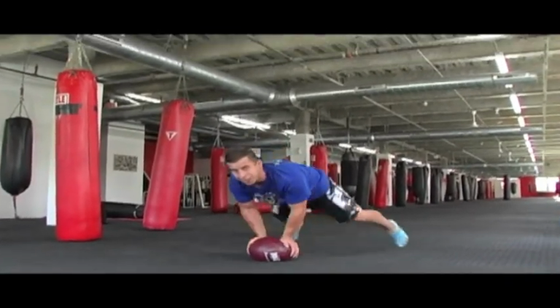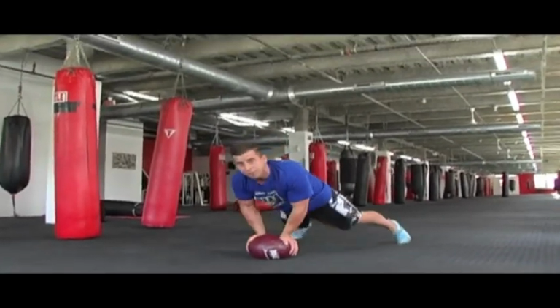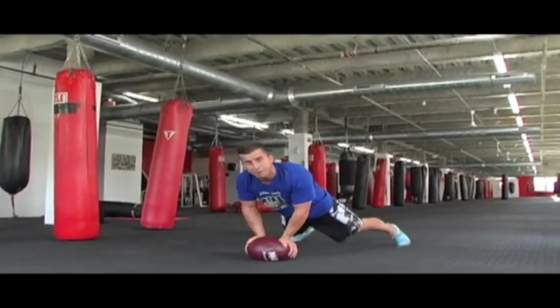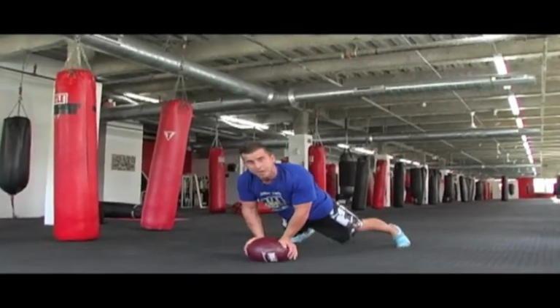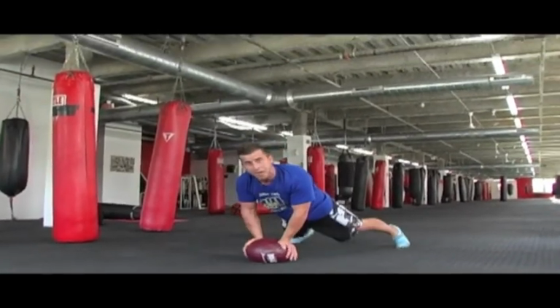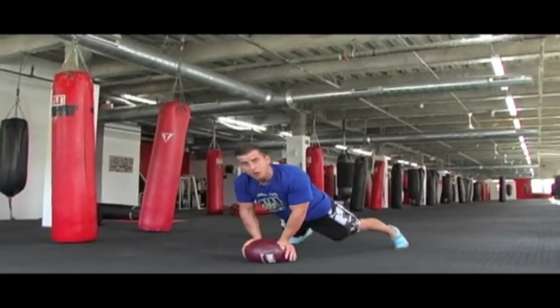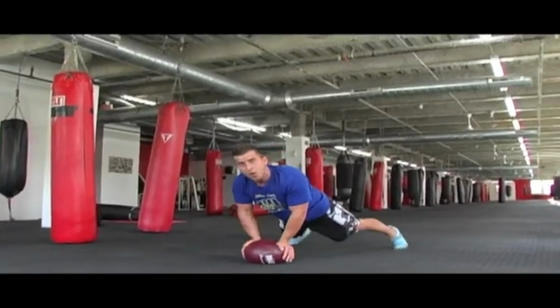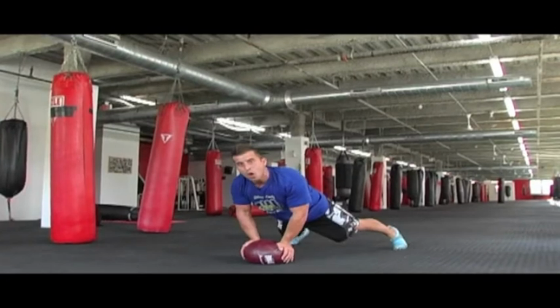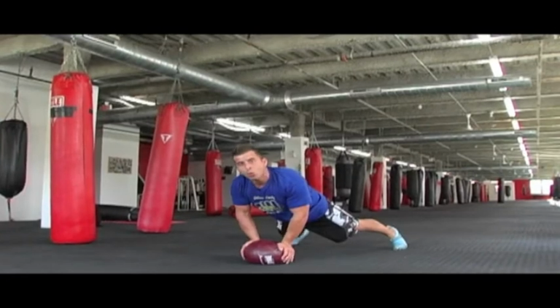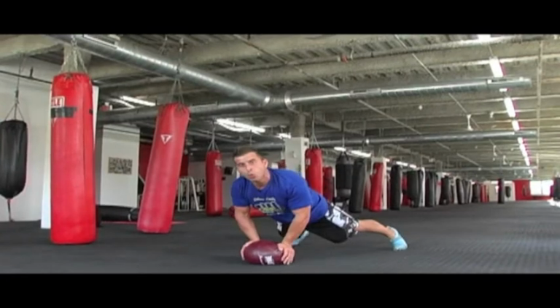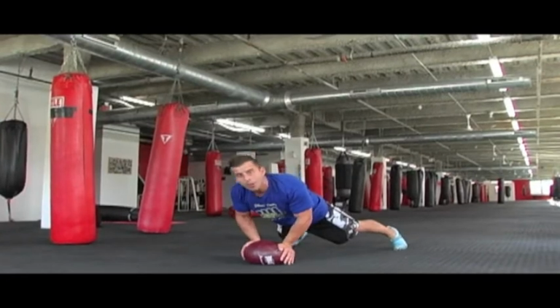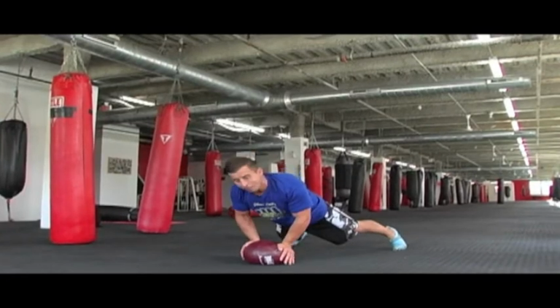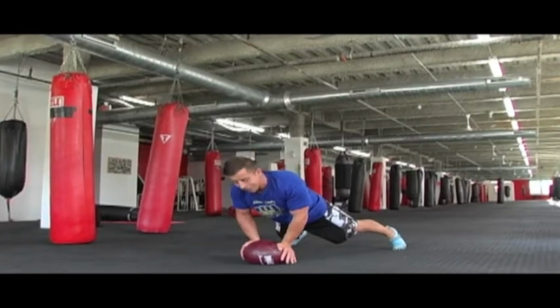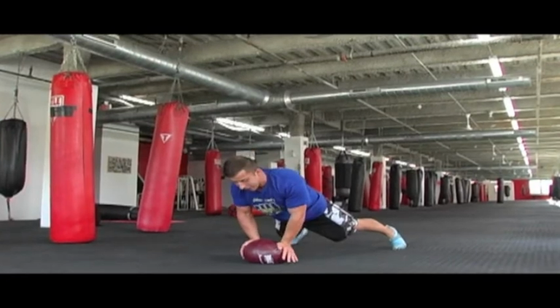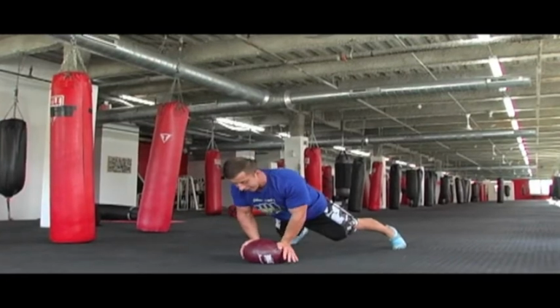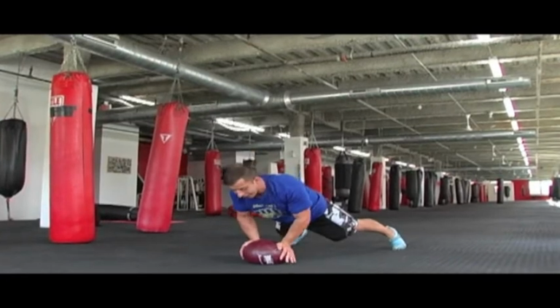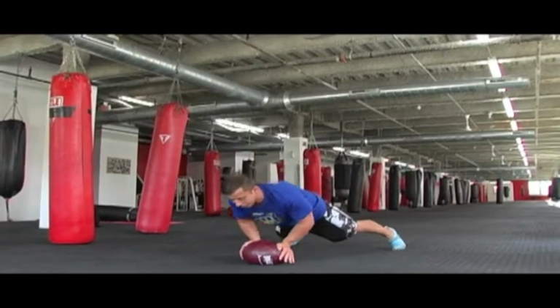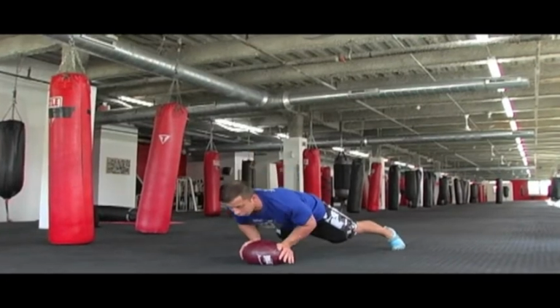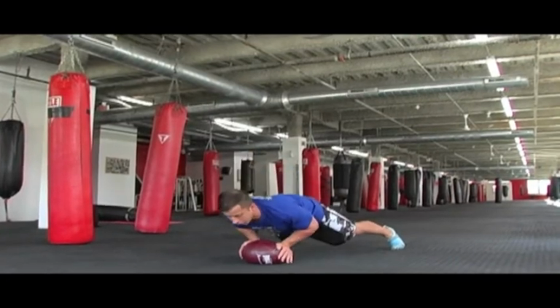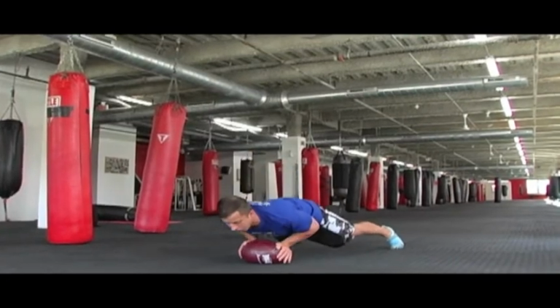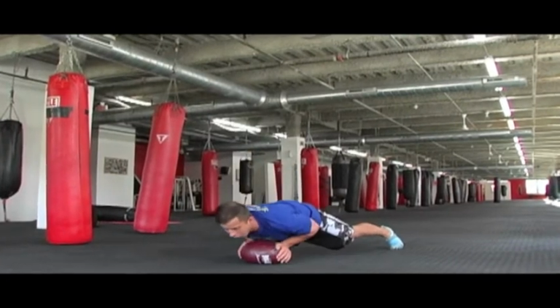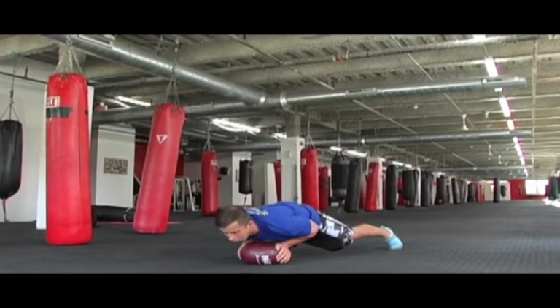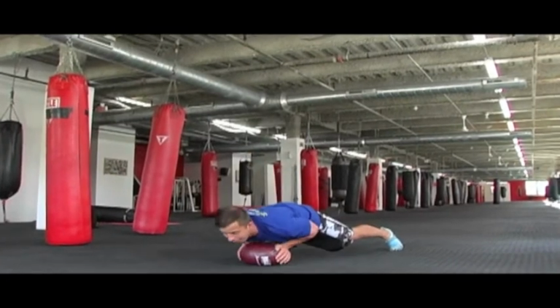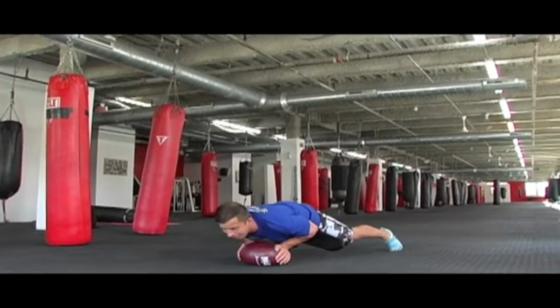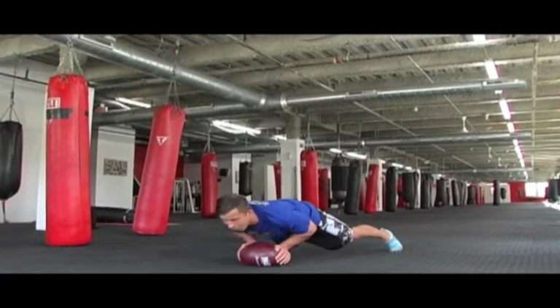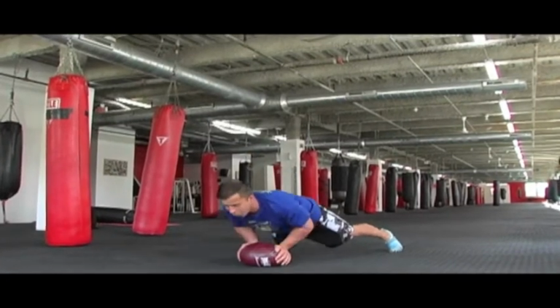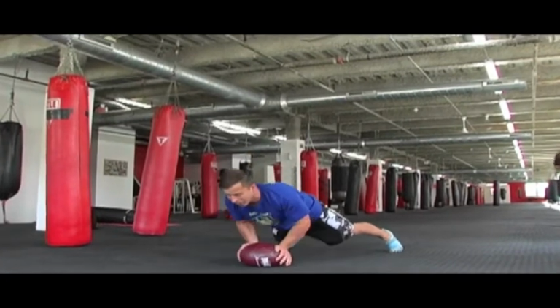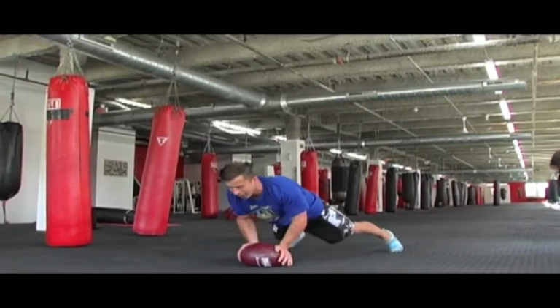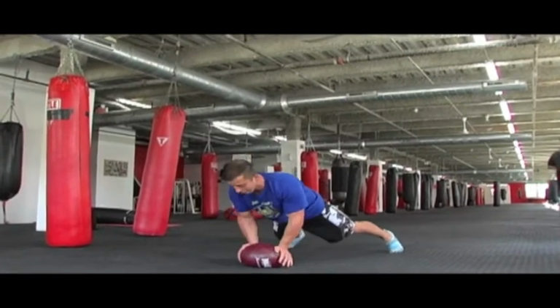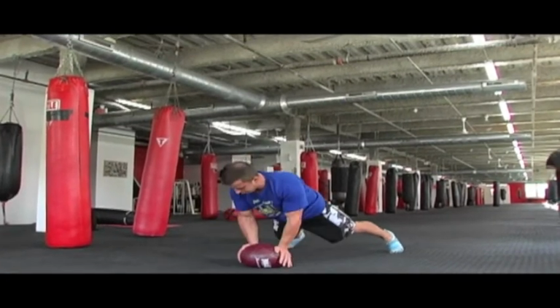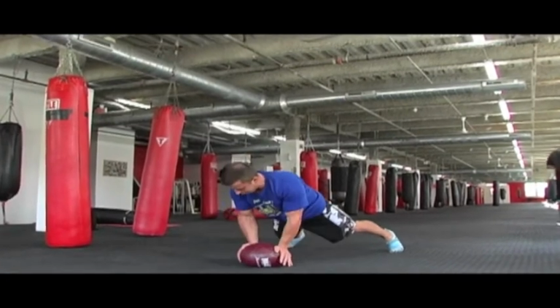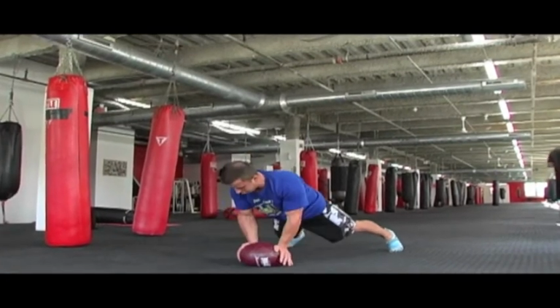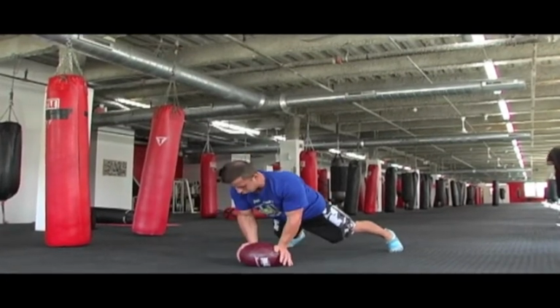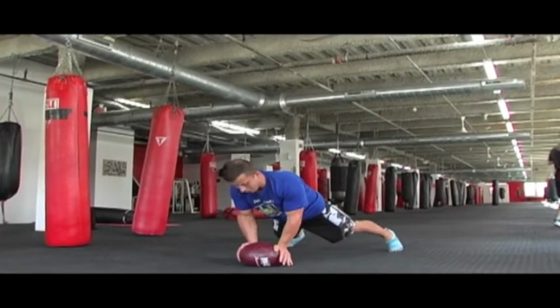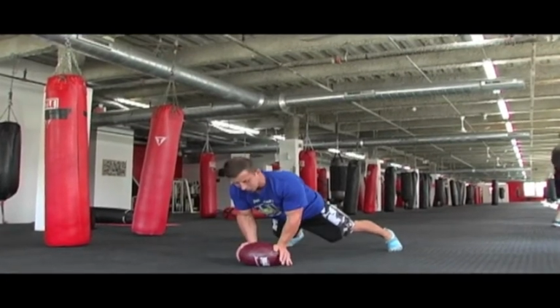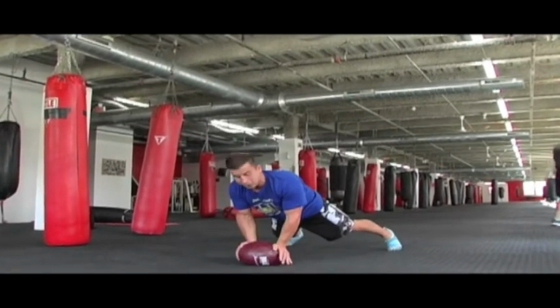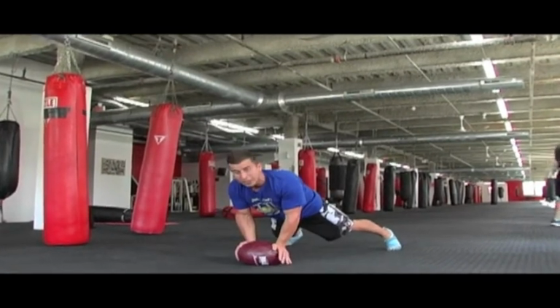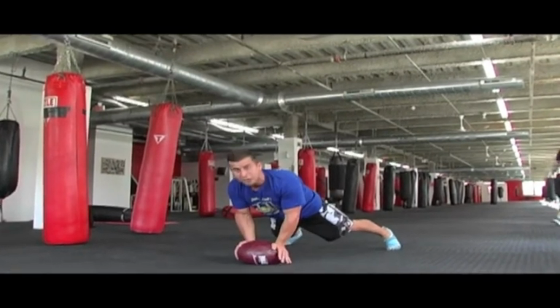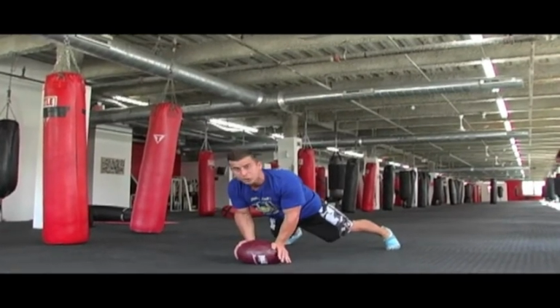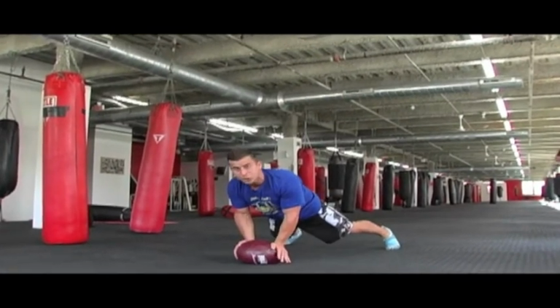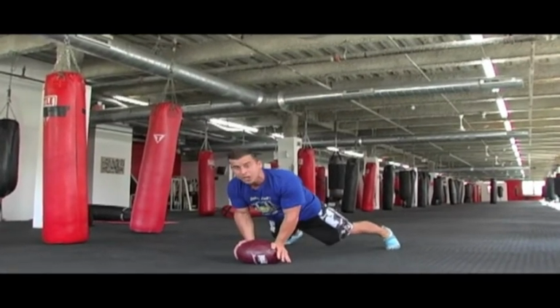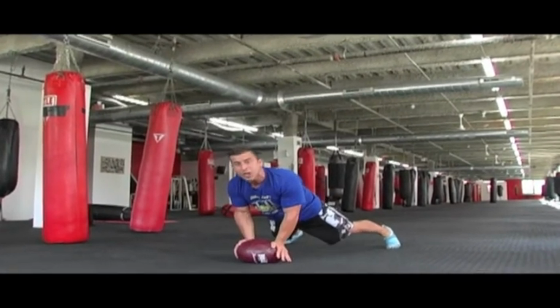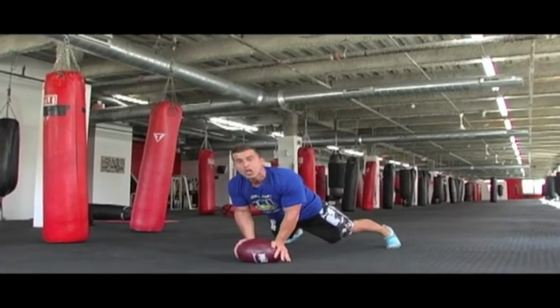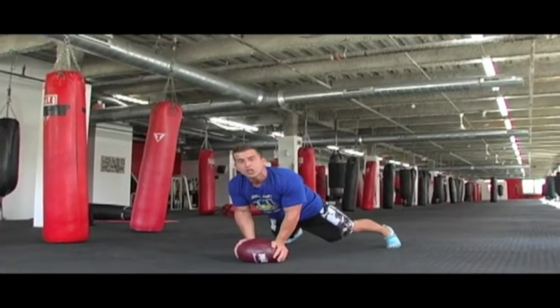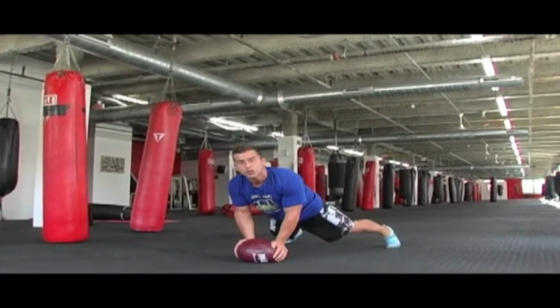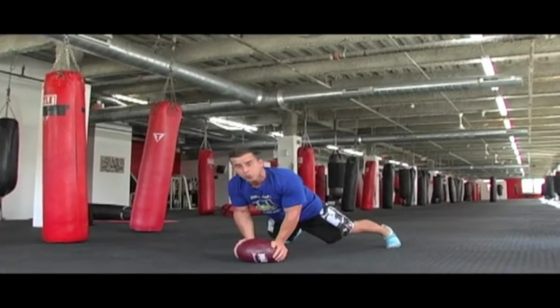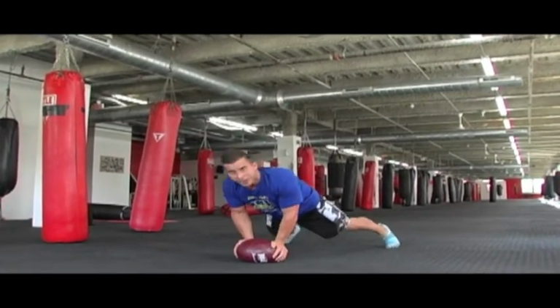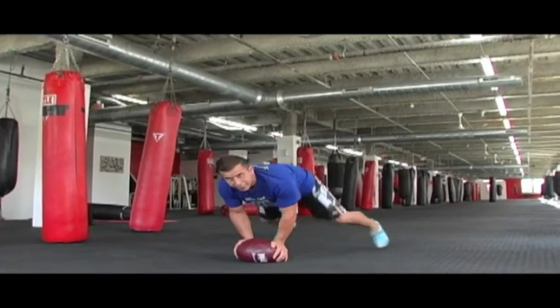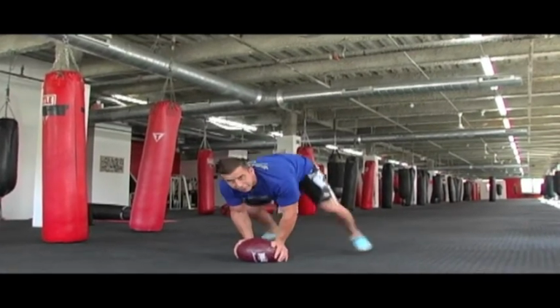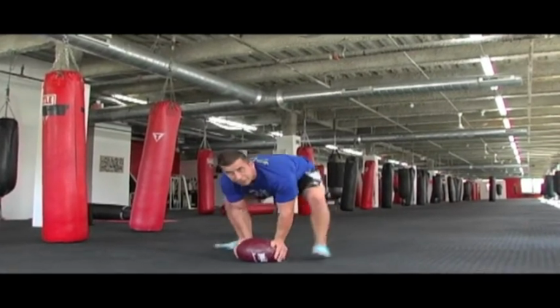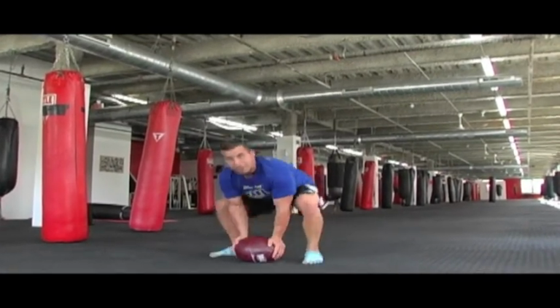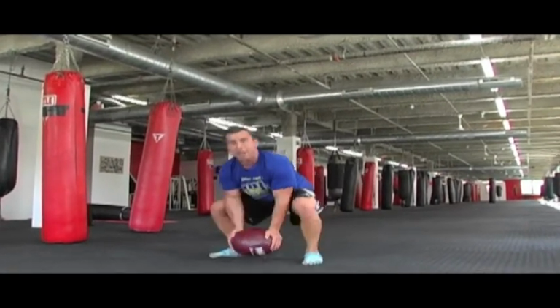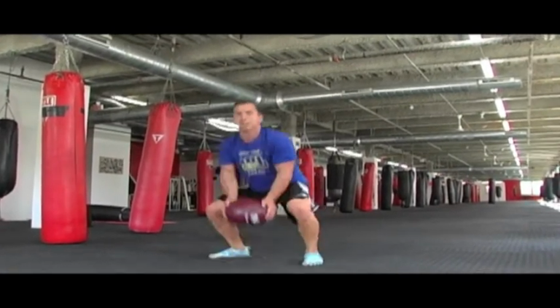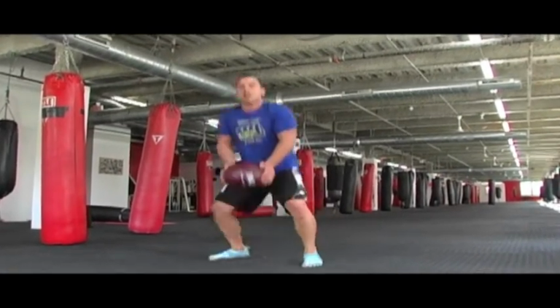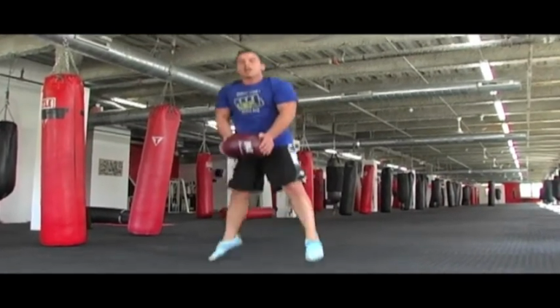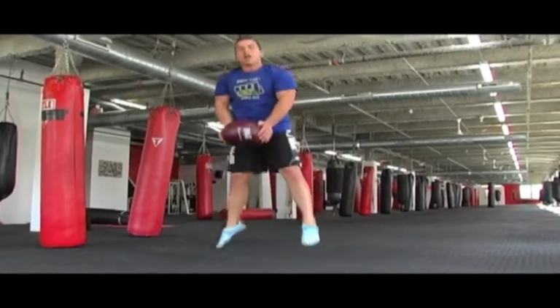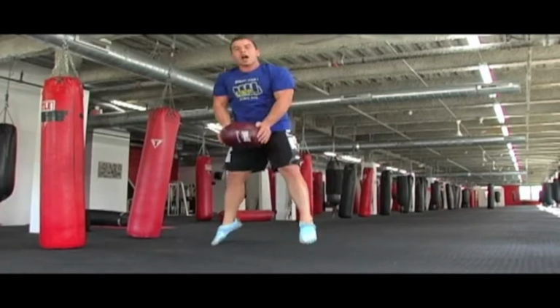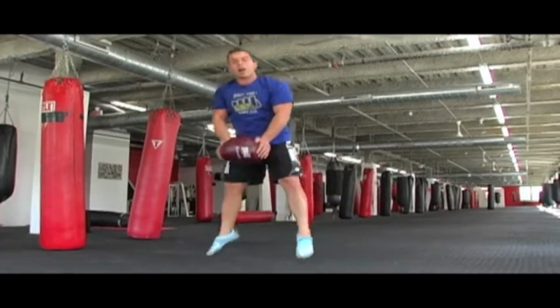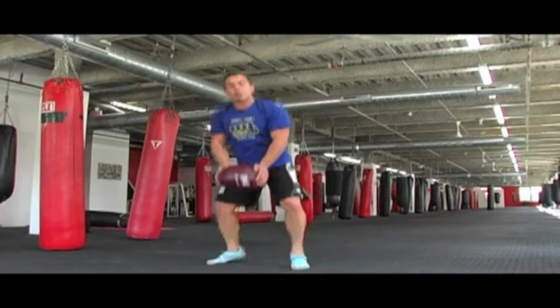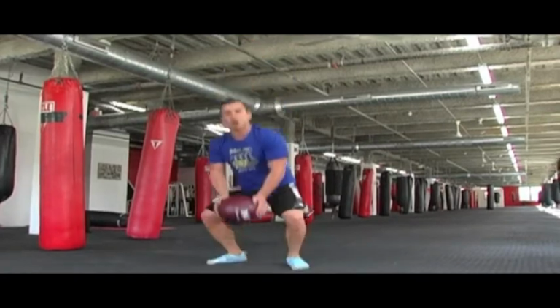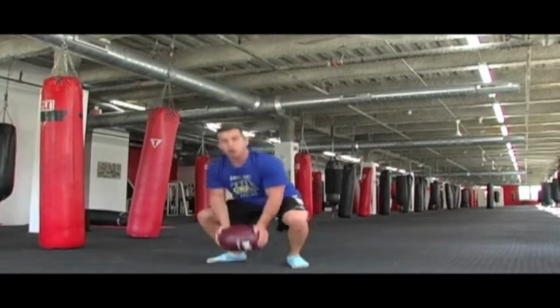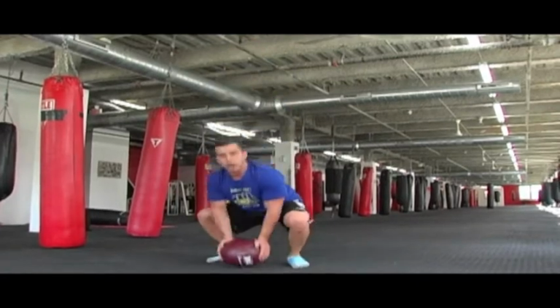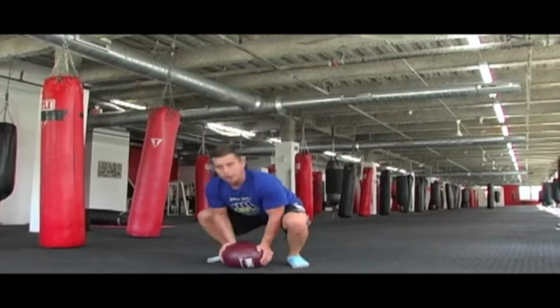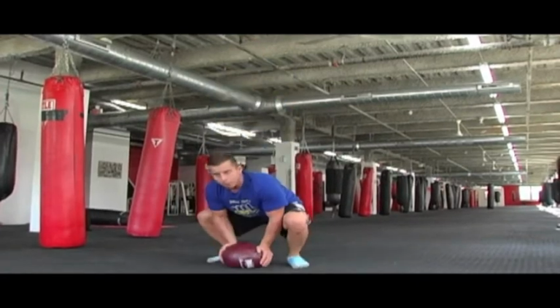Kick the feet out, one big daddy push up, all the way up, all the way down. Flex your muscles as tight as you can, swing the feet back in, hop all the way up.